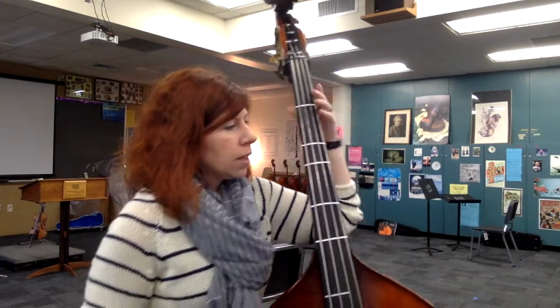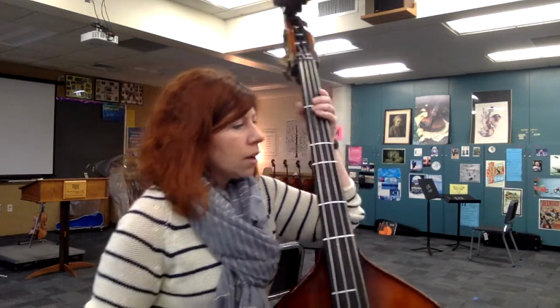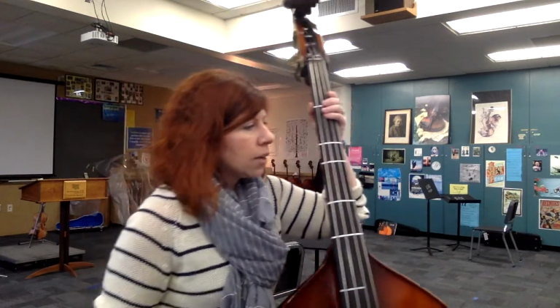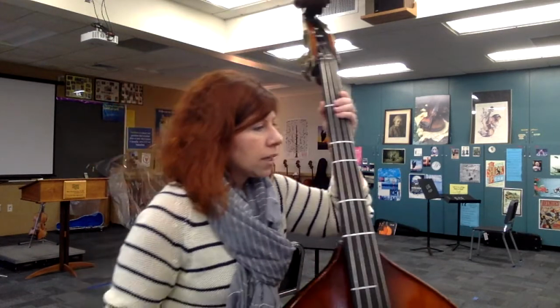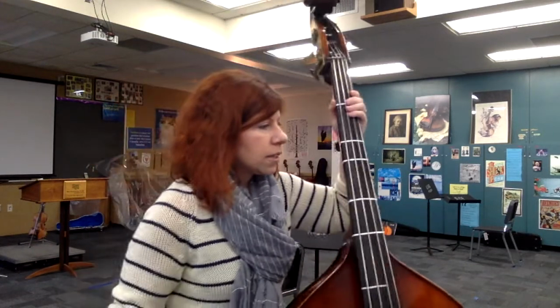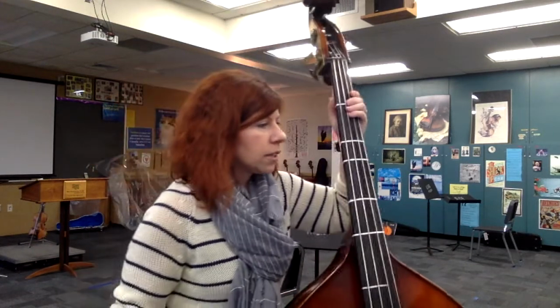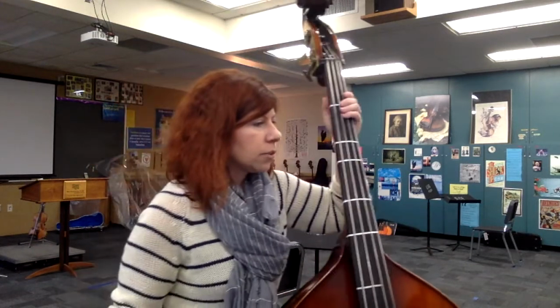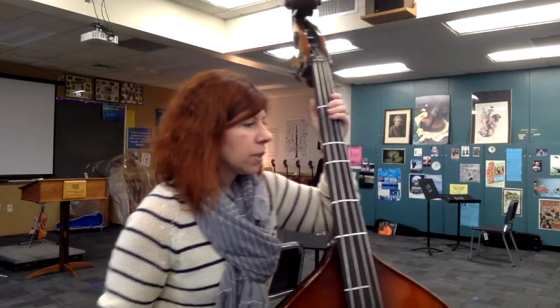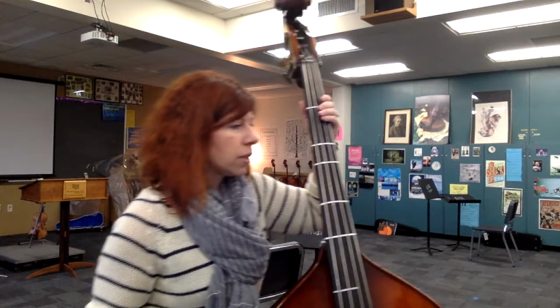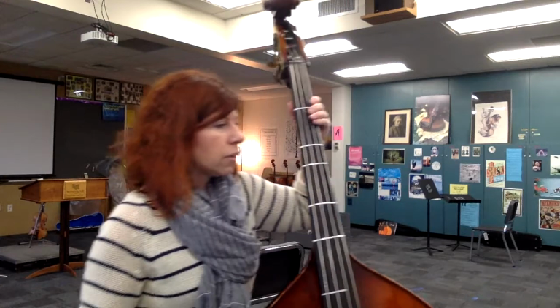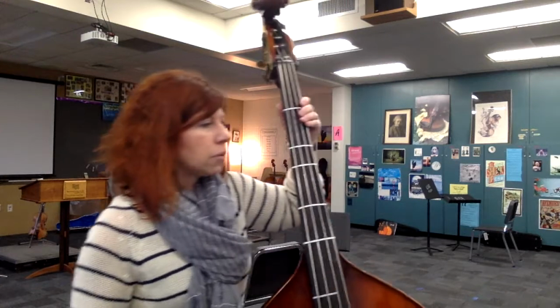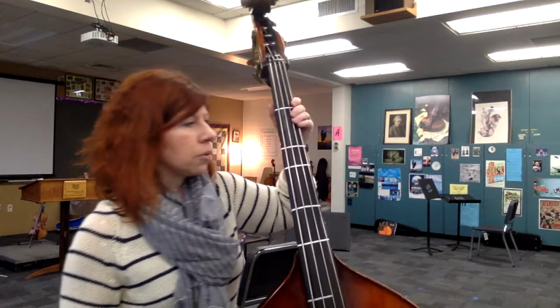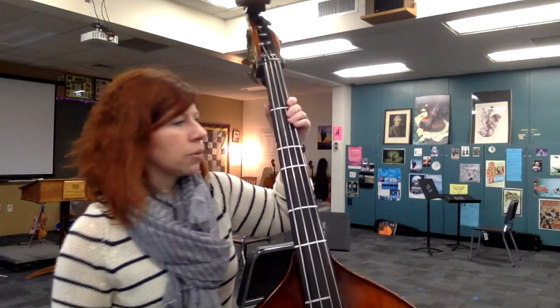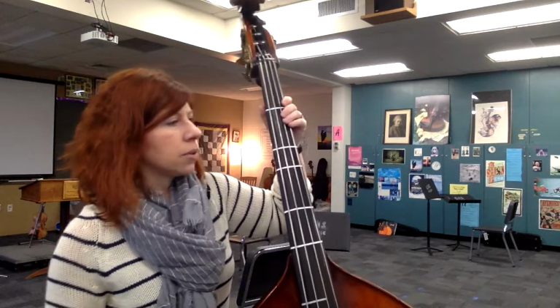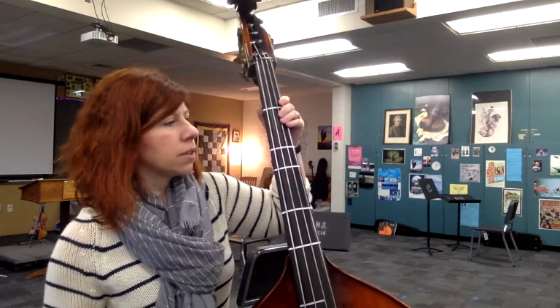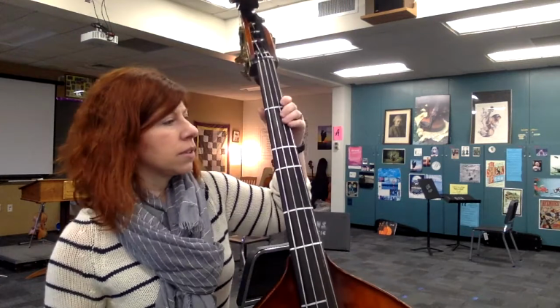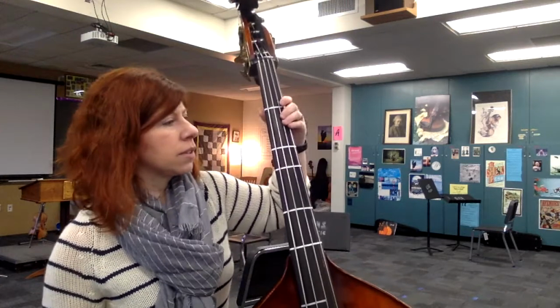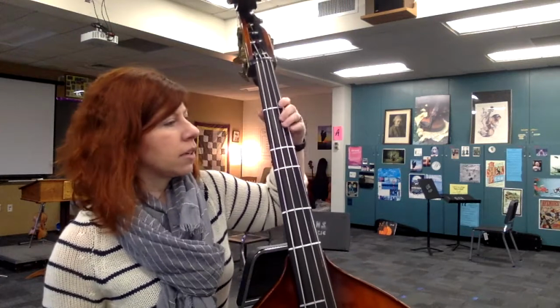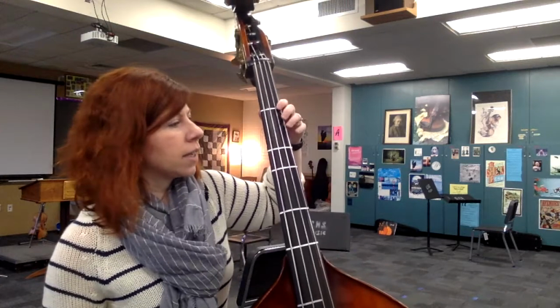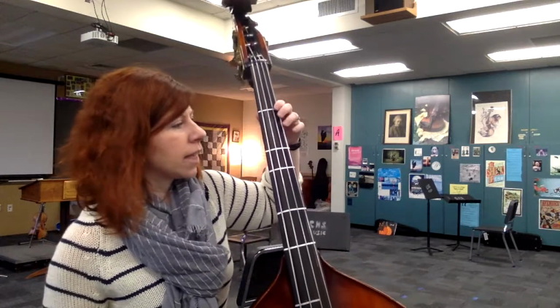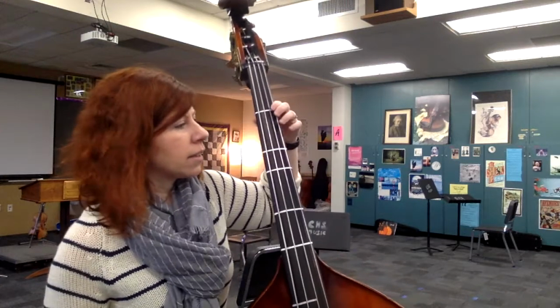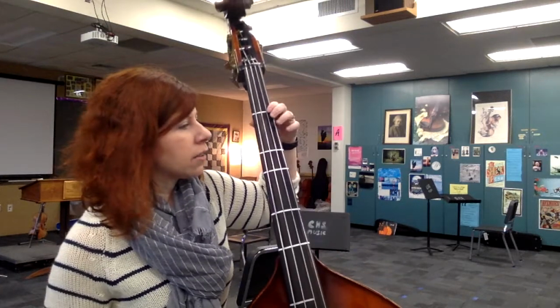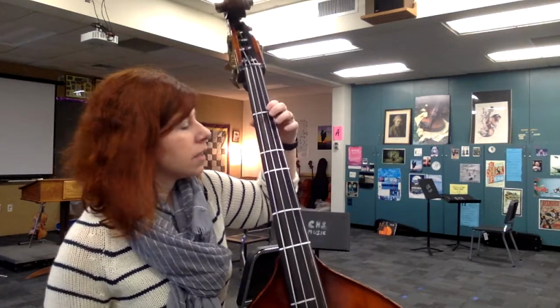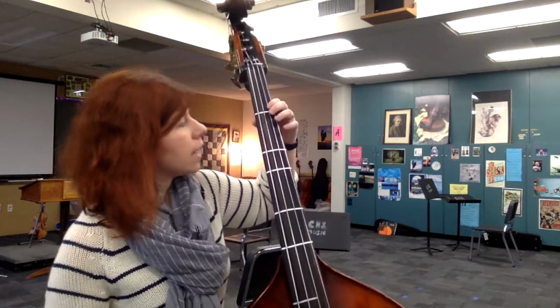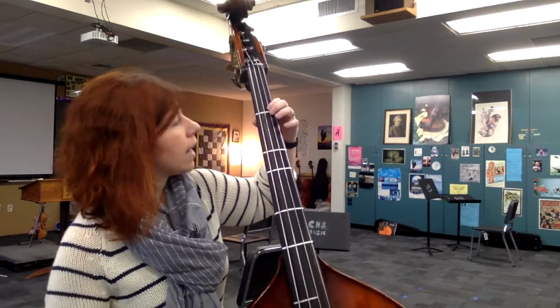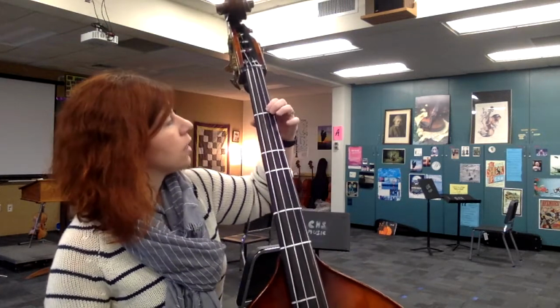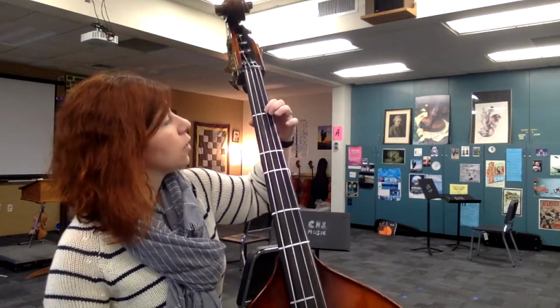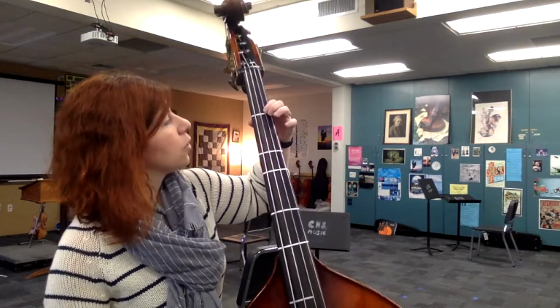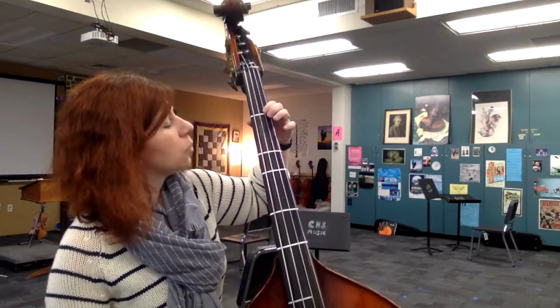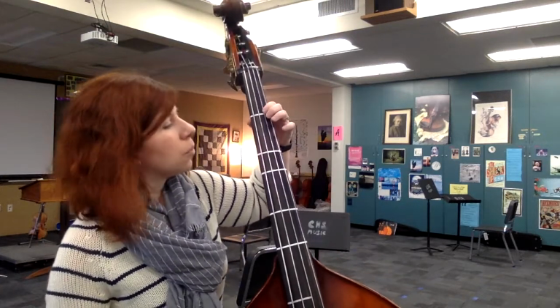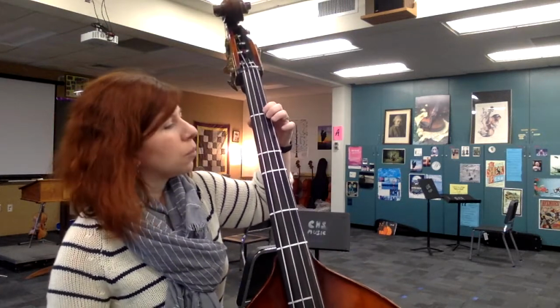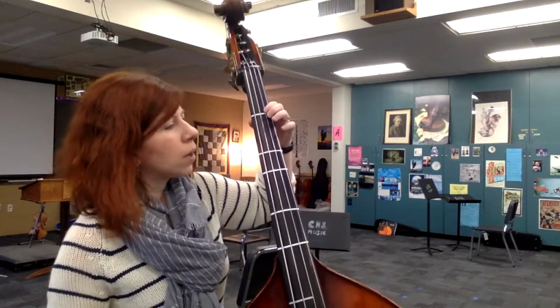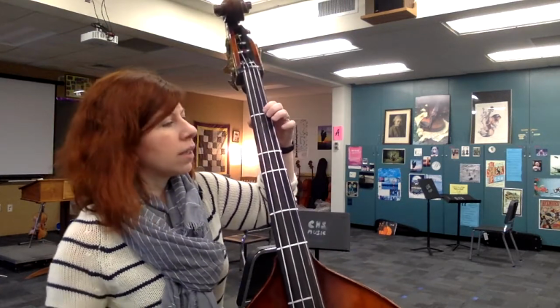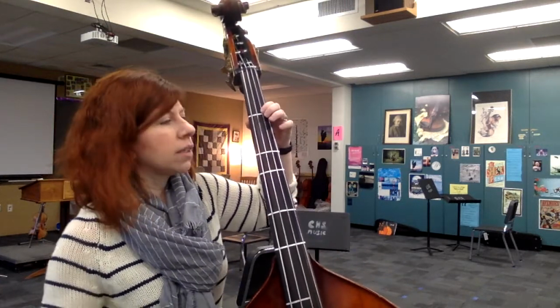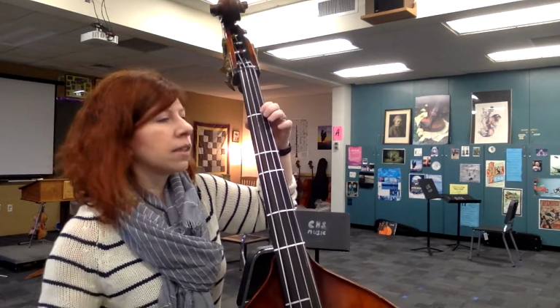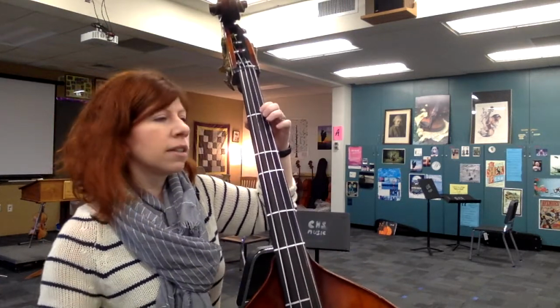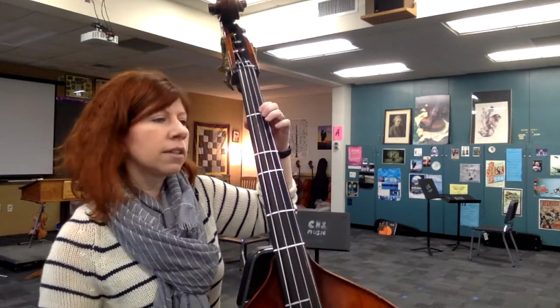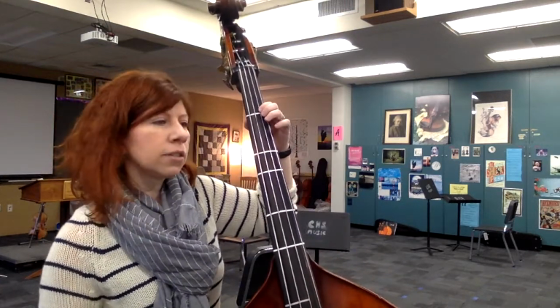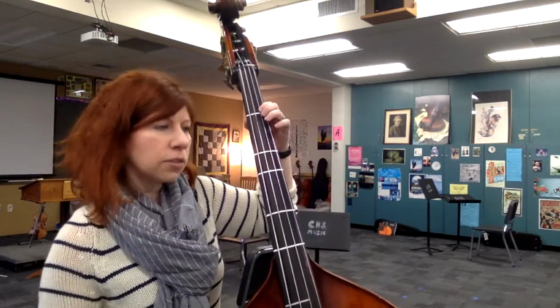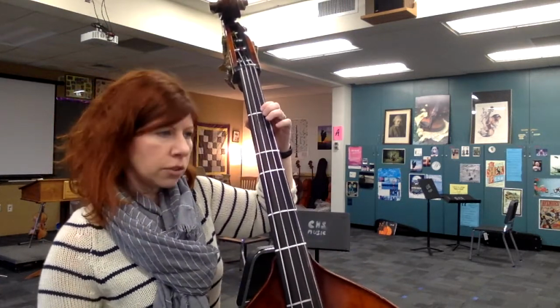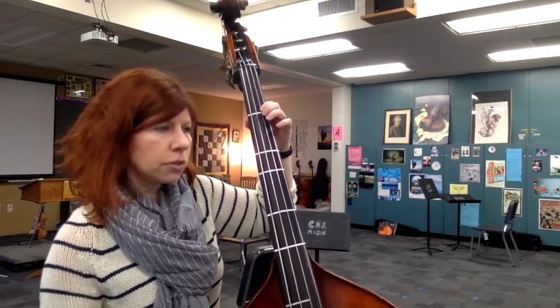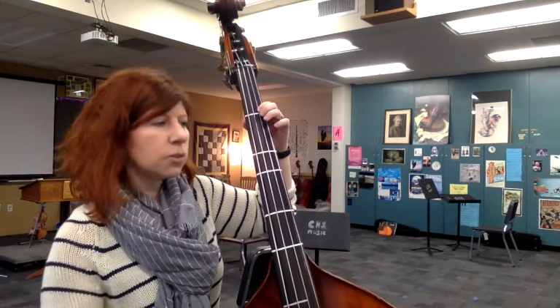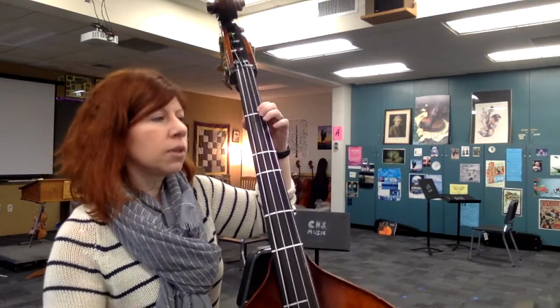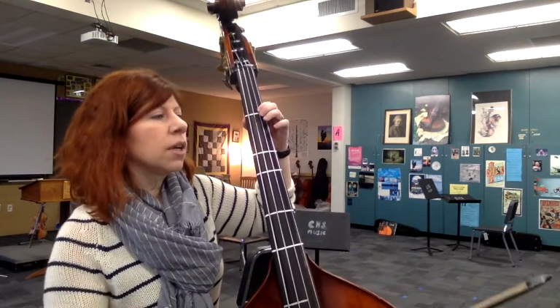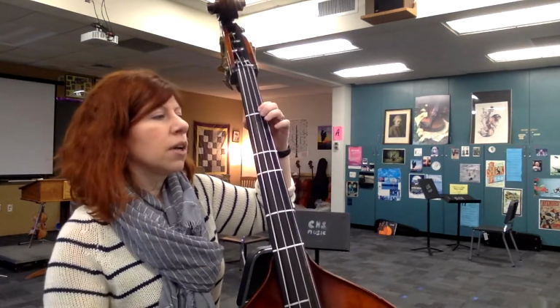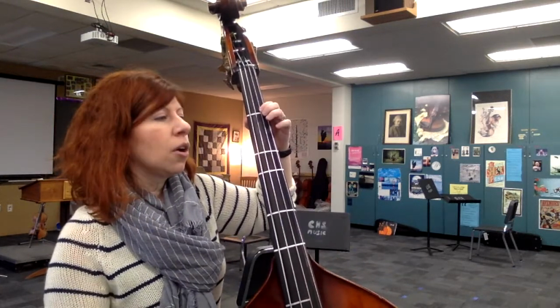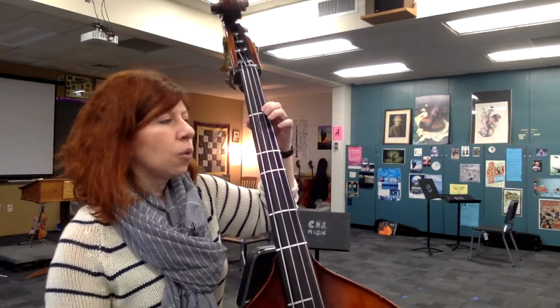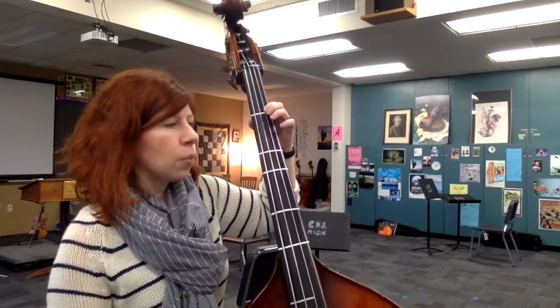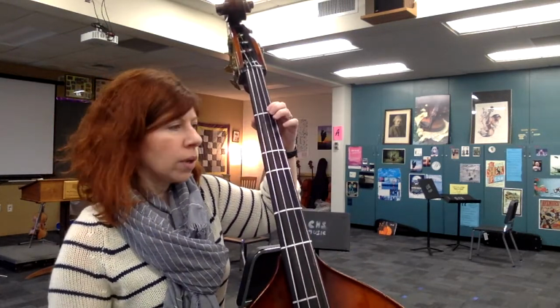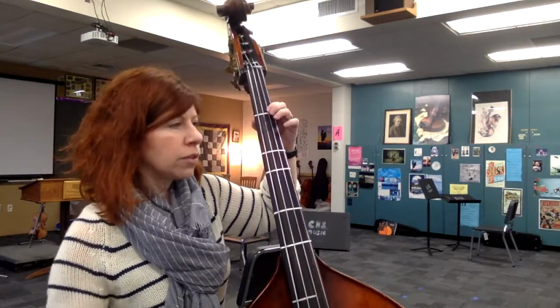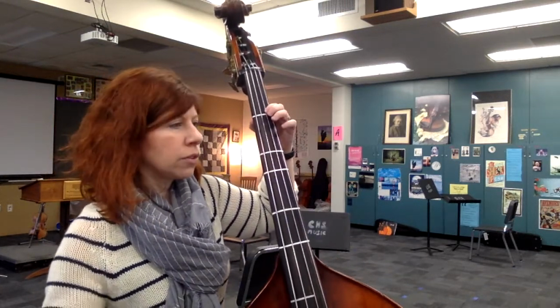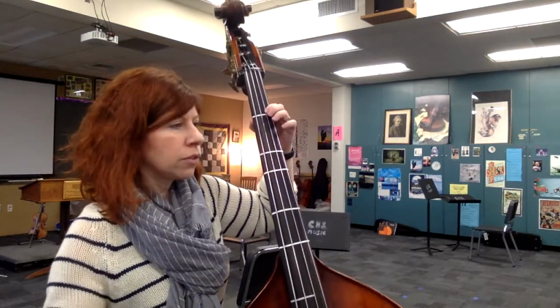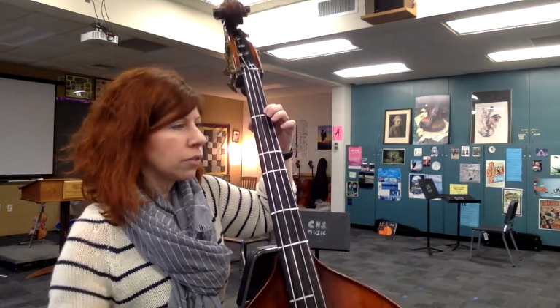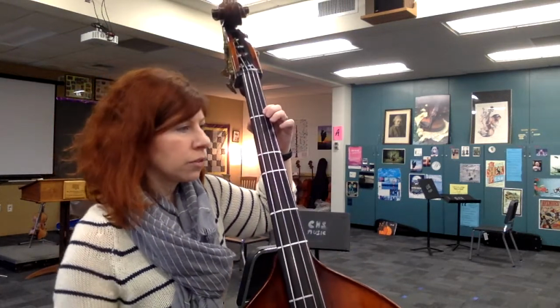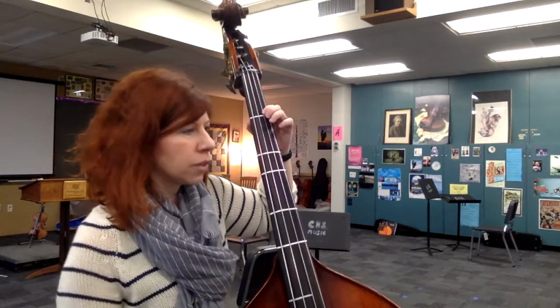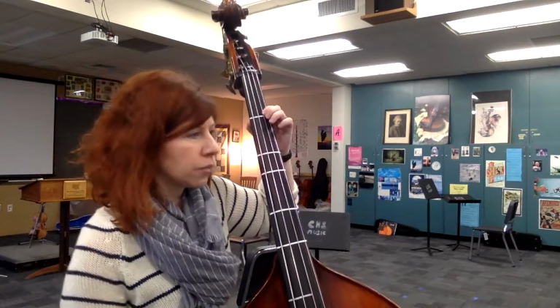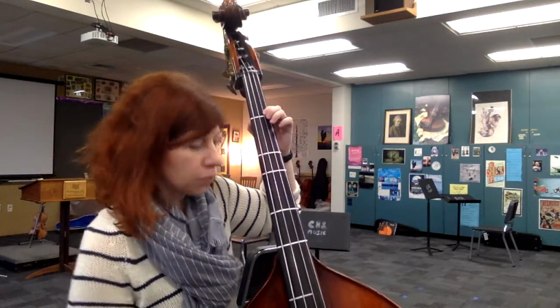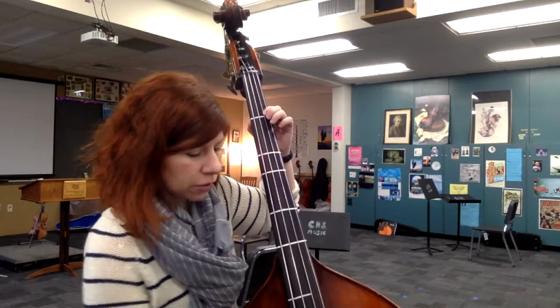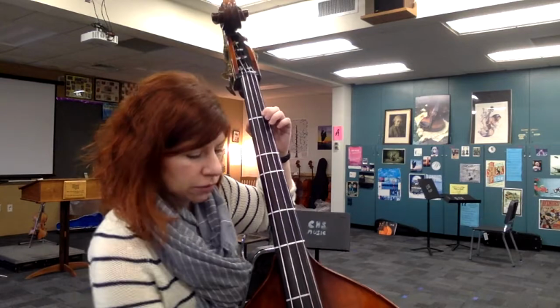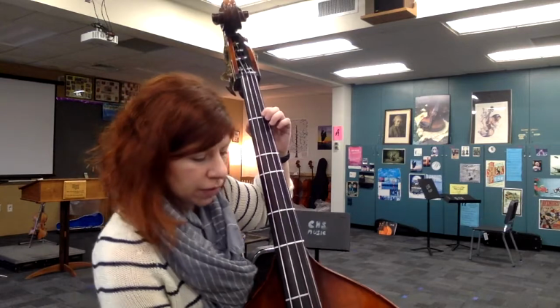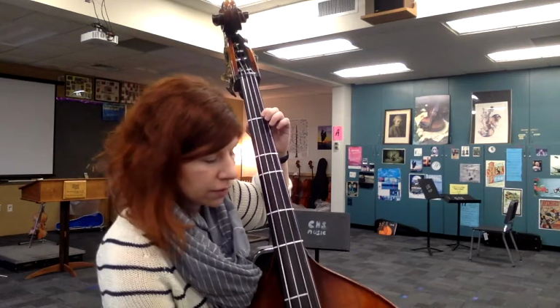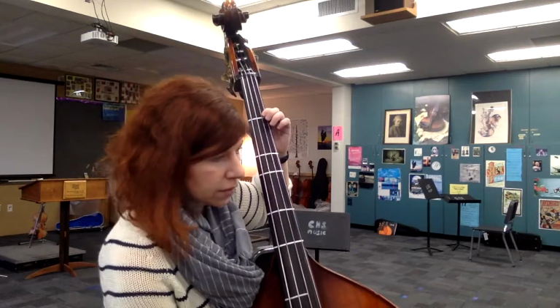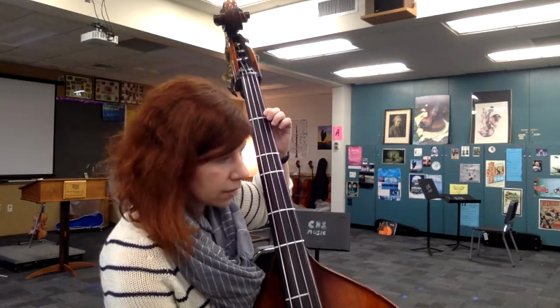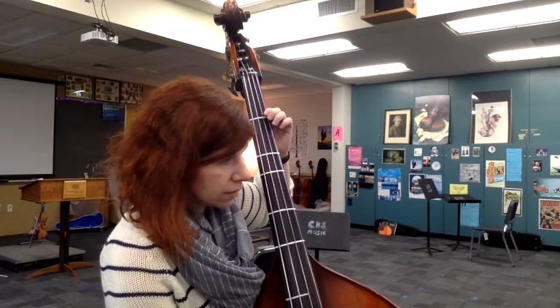All right, here we go. Starting at measure 39. 1, 2 — 1, 2, 3, 4, 5, 6.